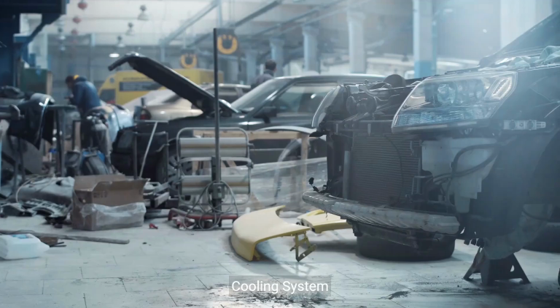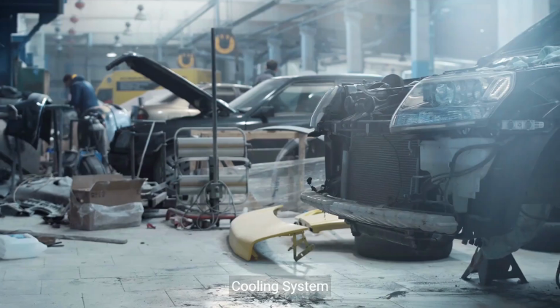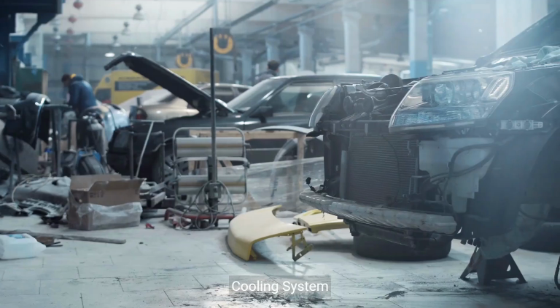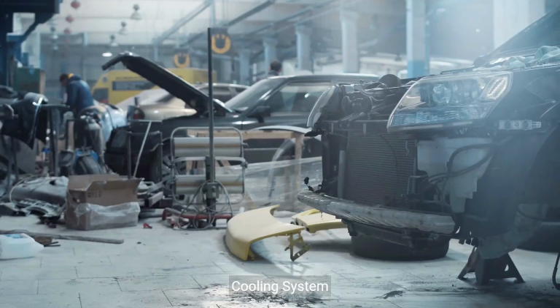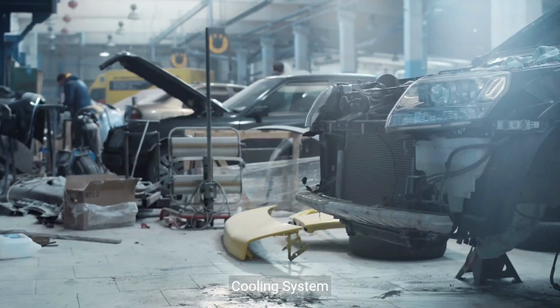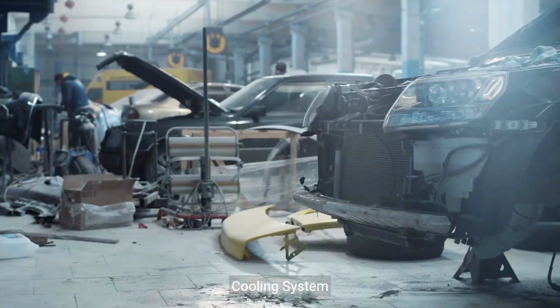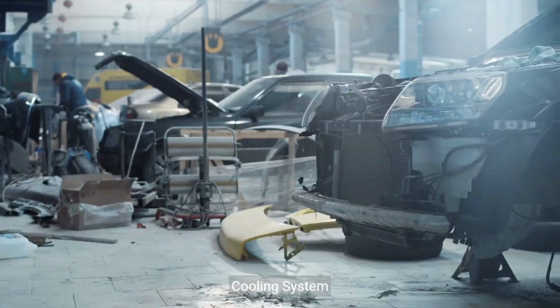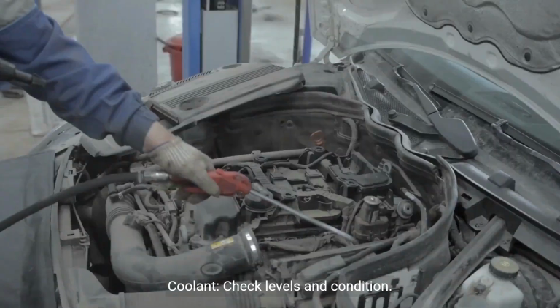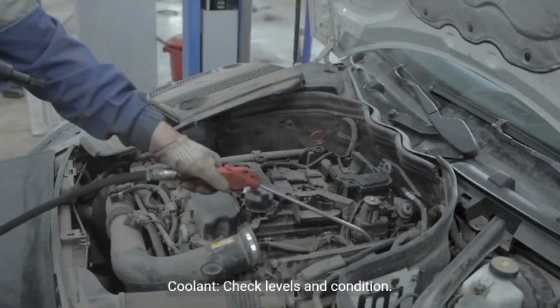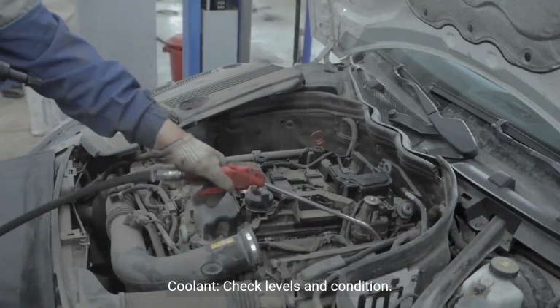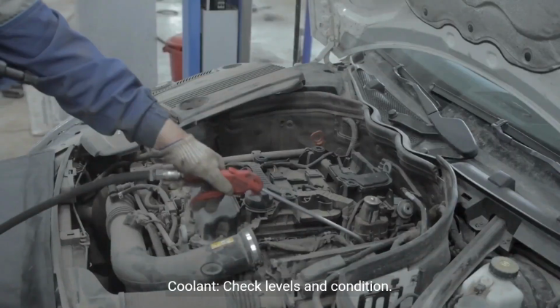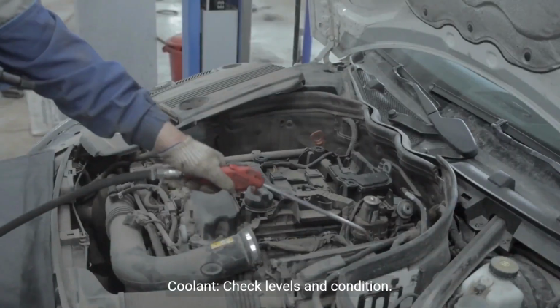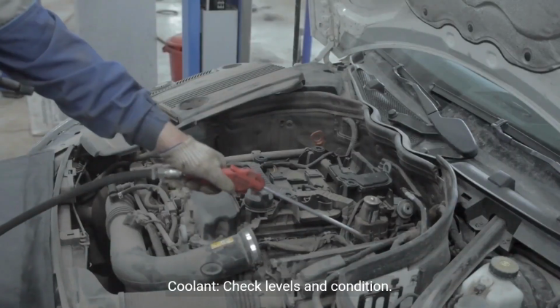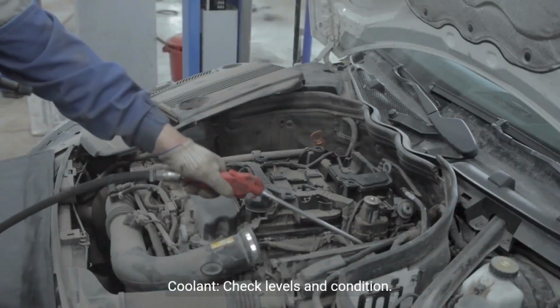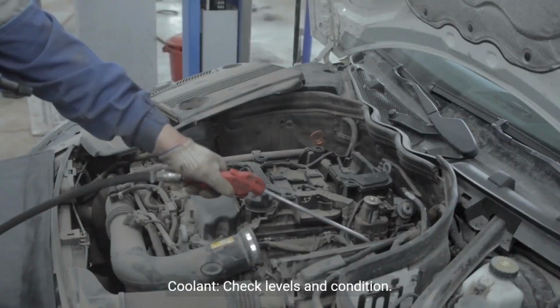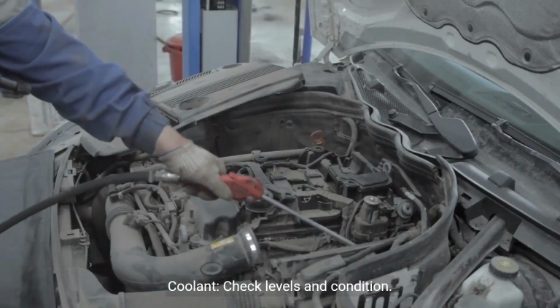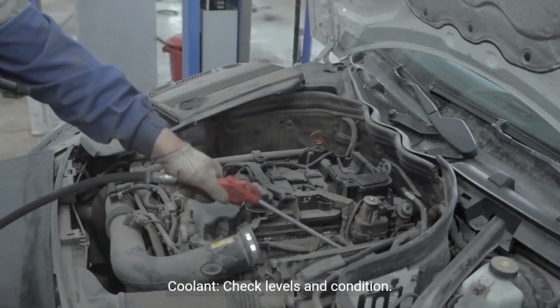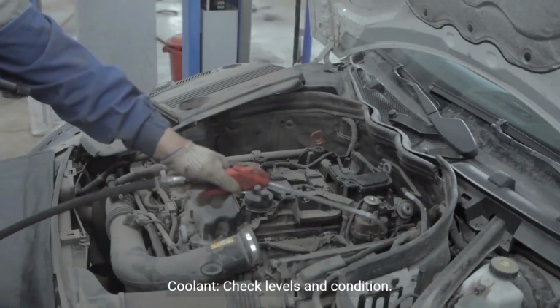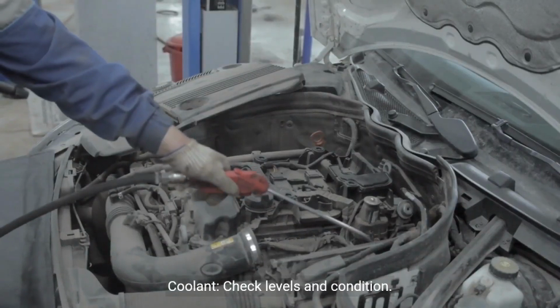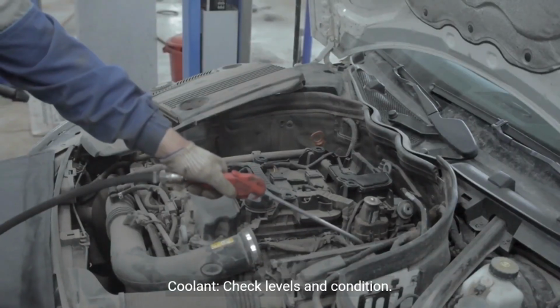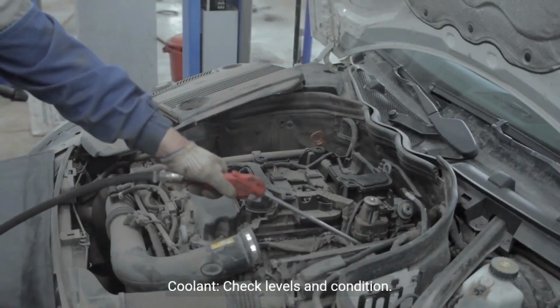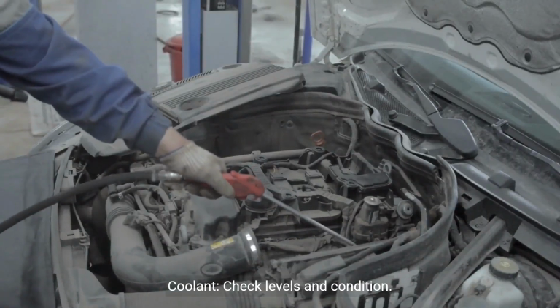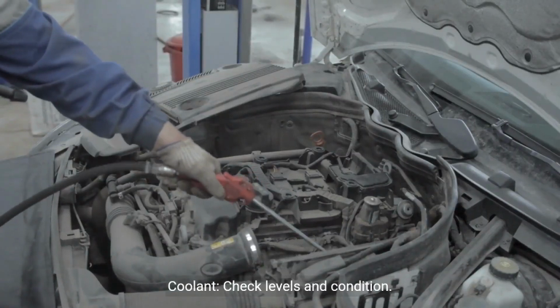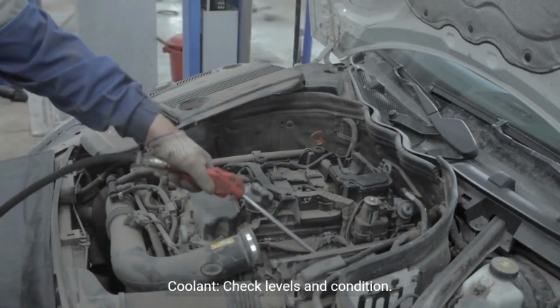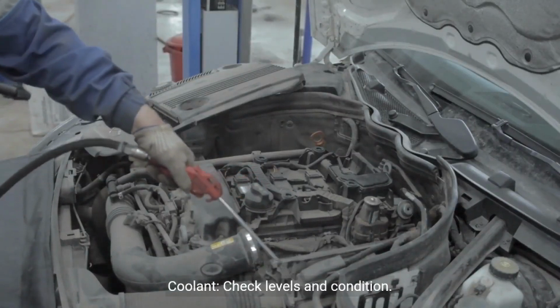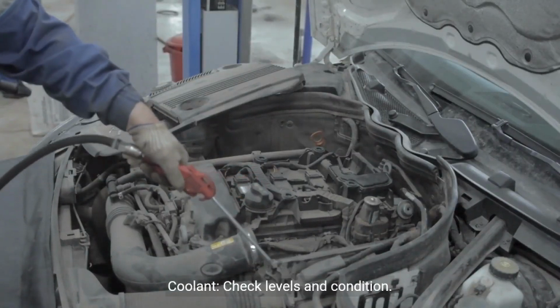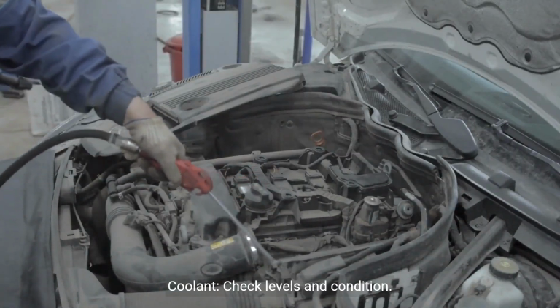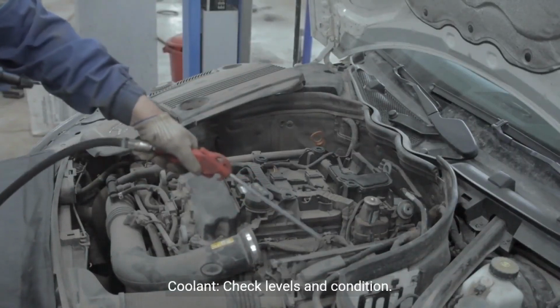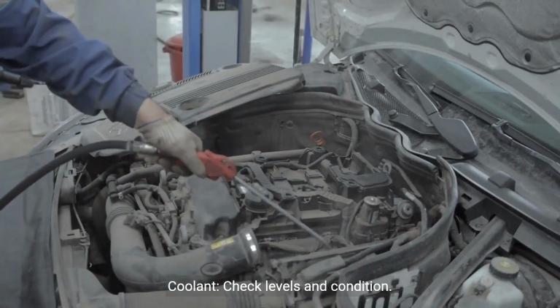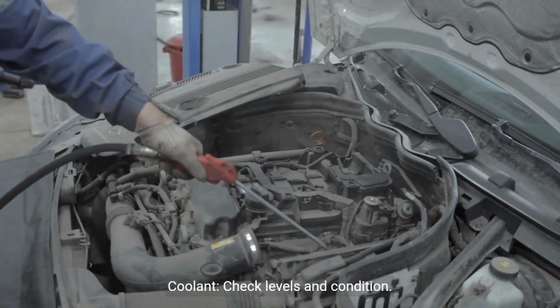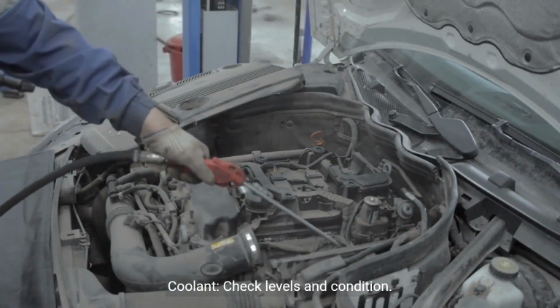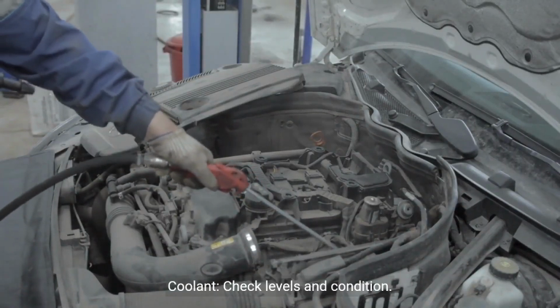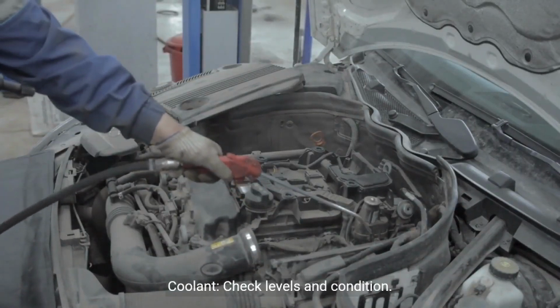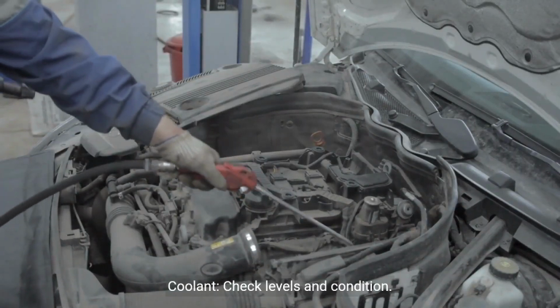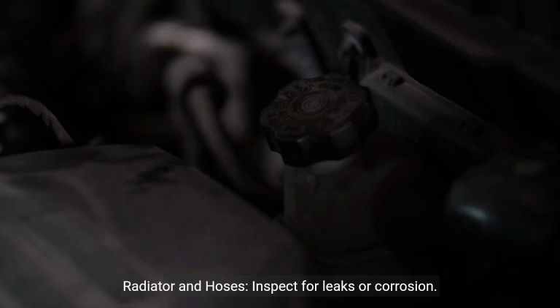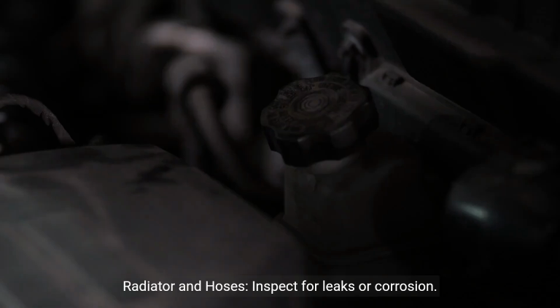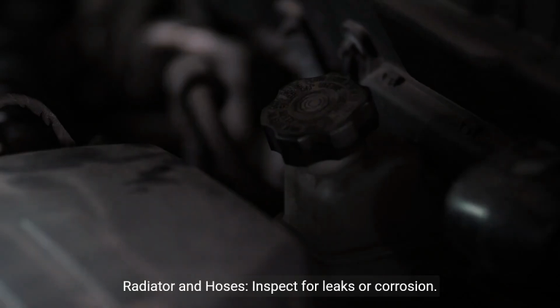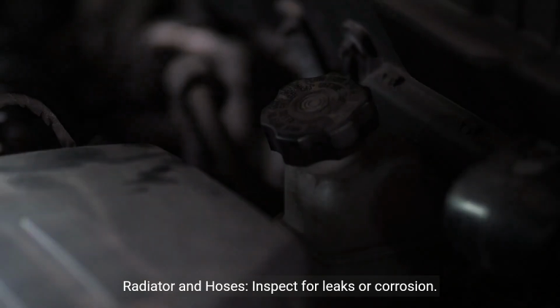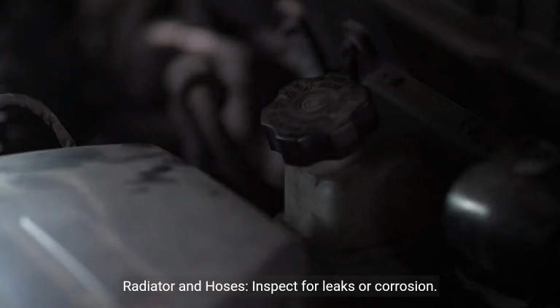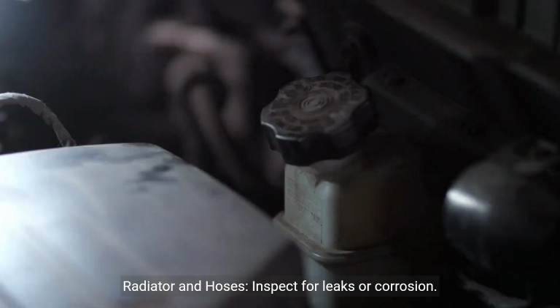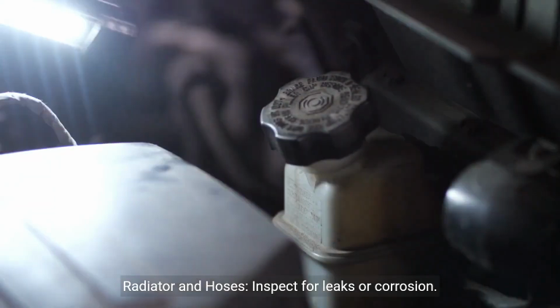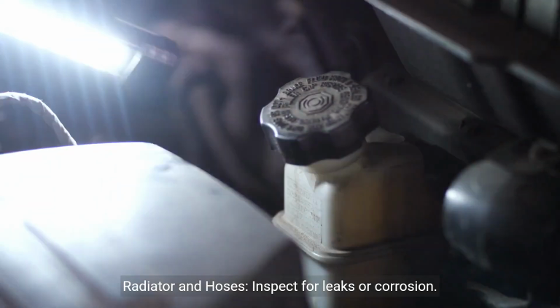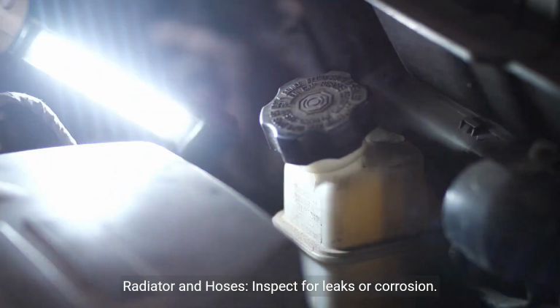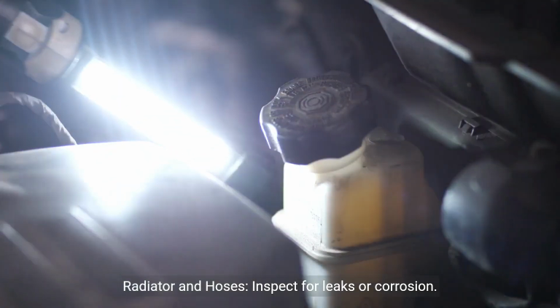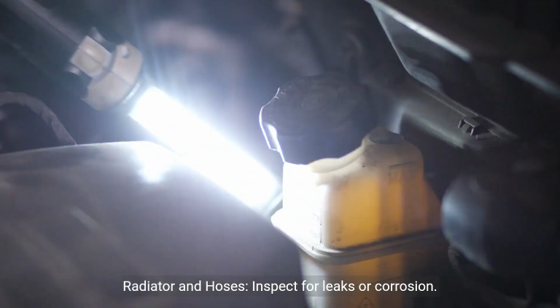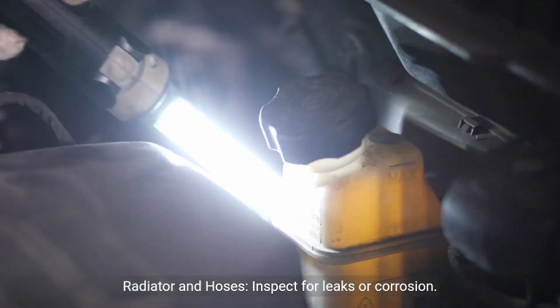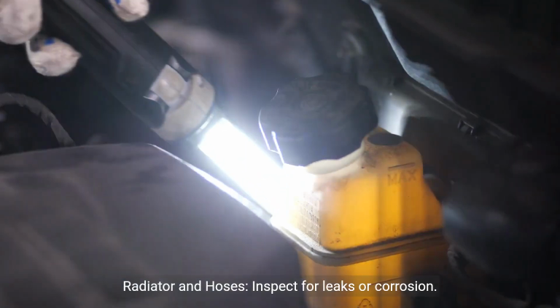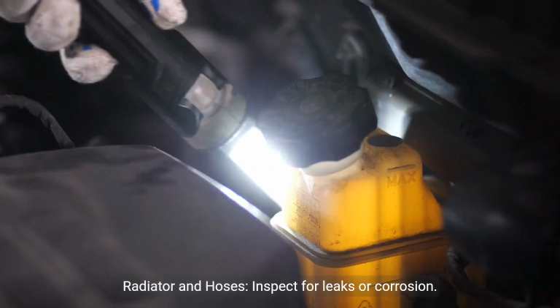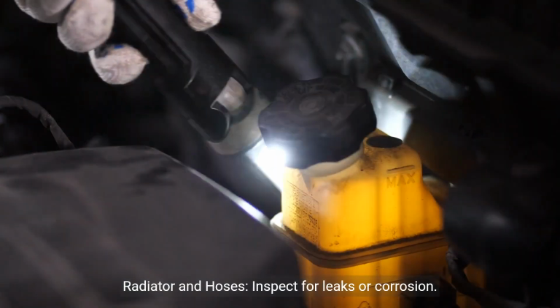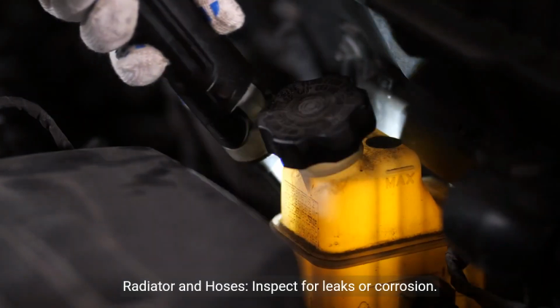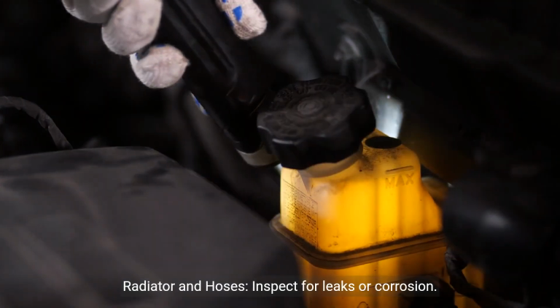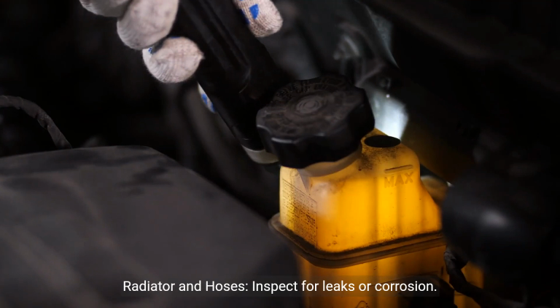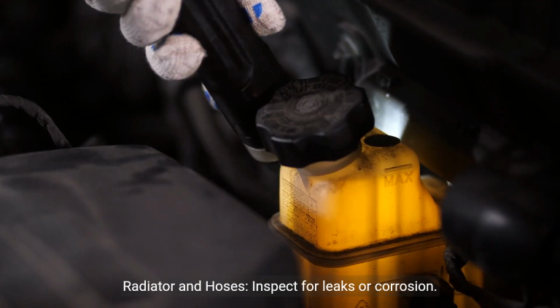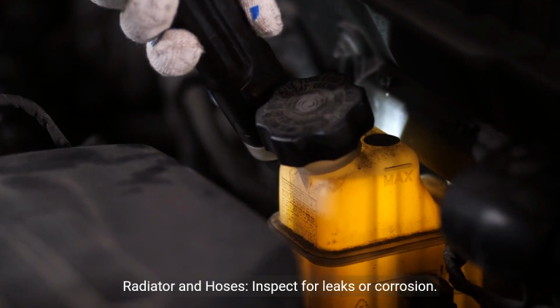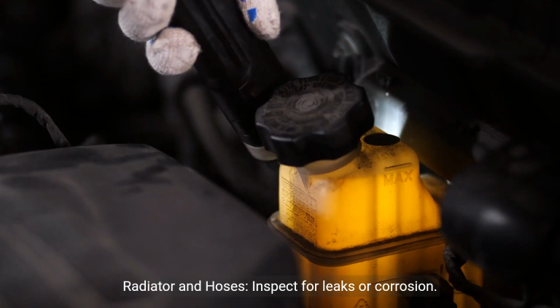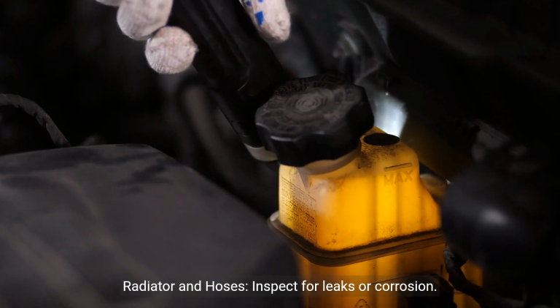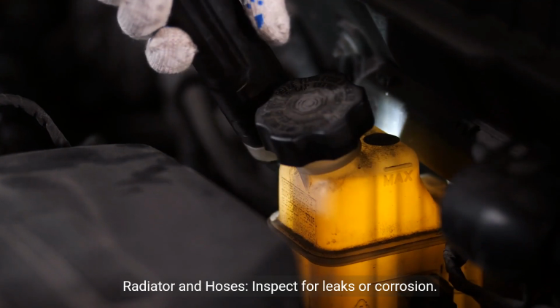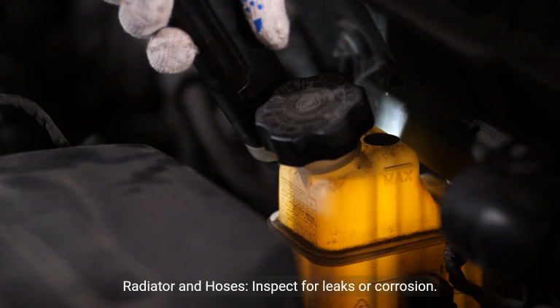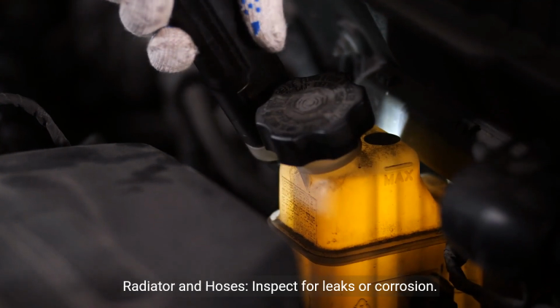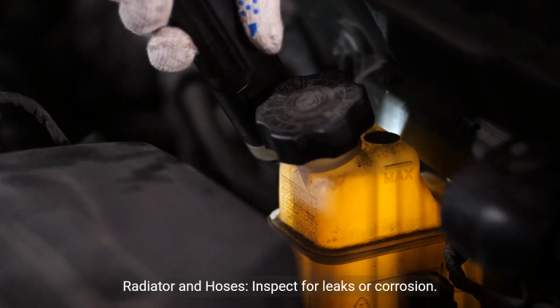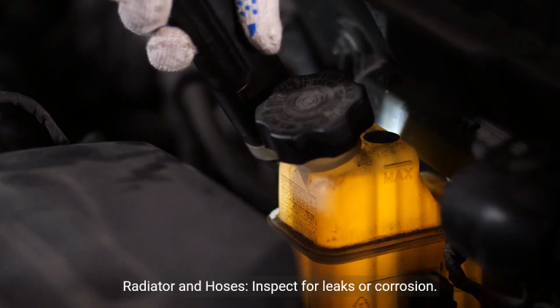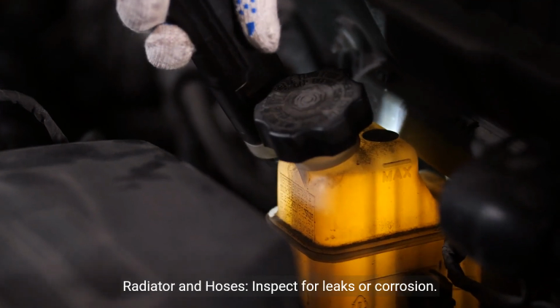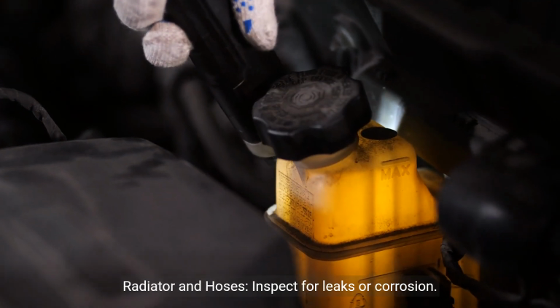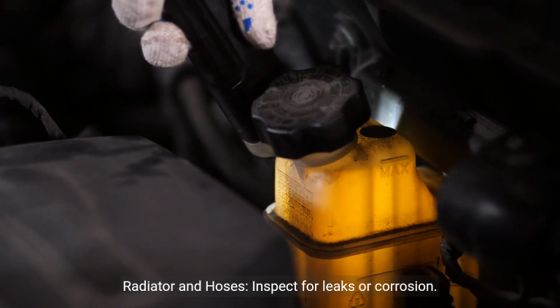Cooling system: check coolant levels and condition. Radiator and hoses: inspect for leaks or corrosion.